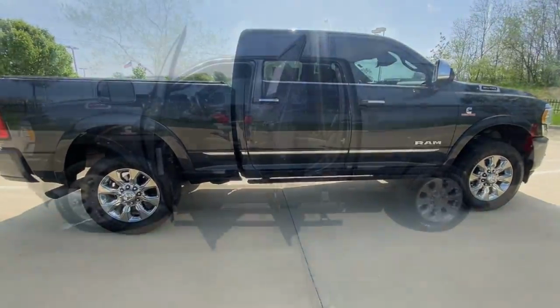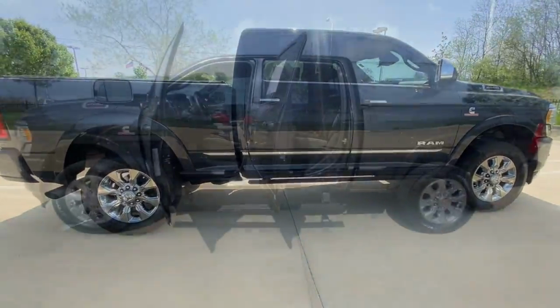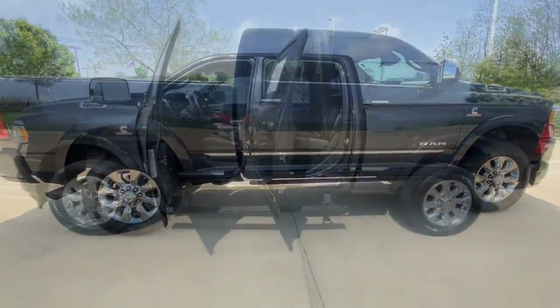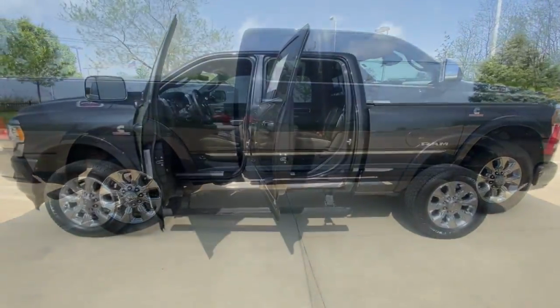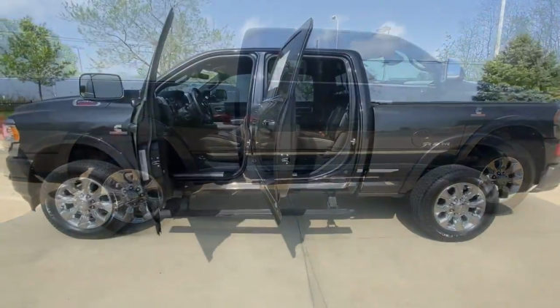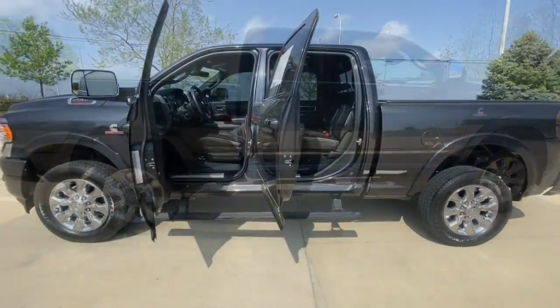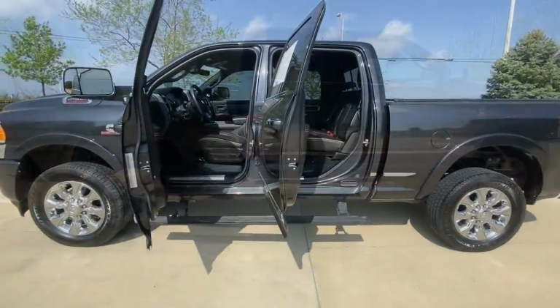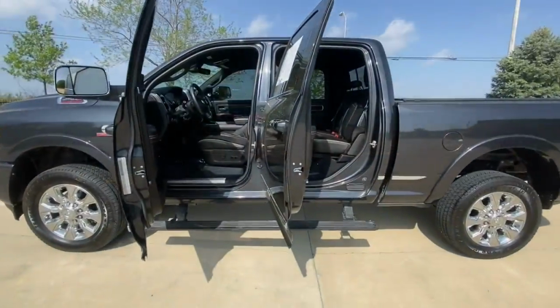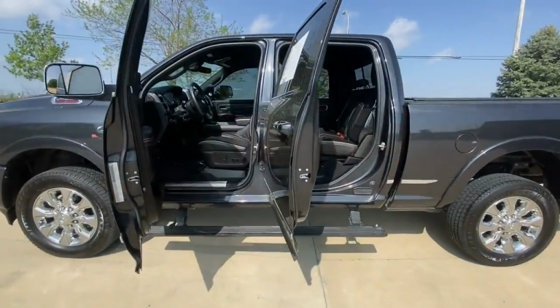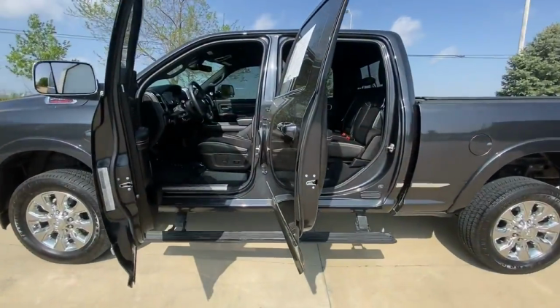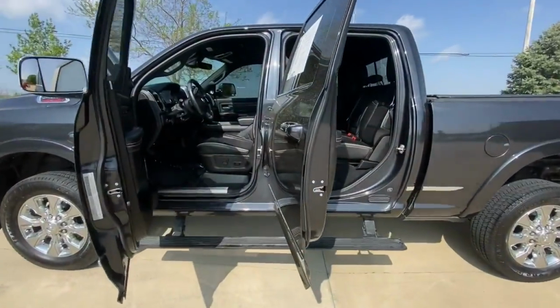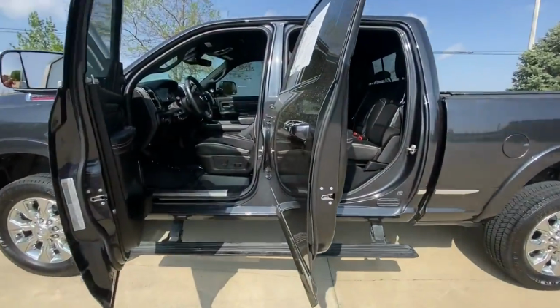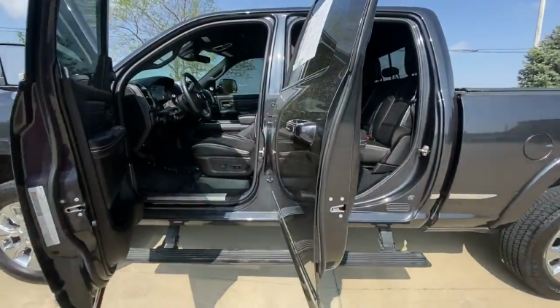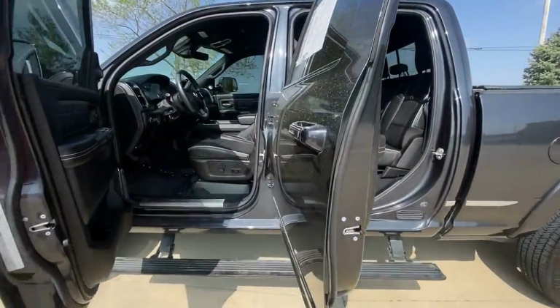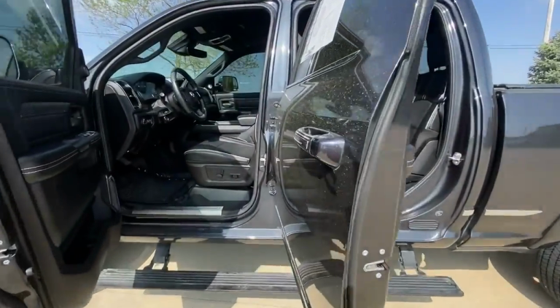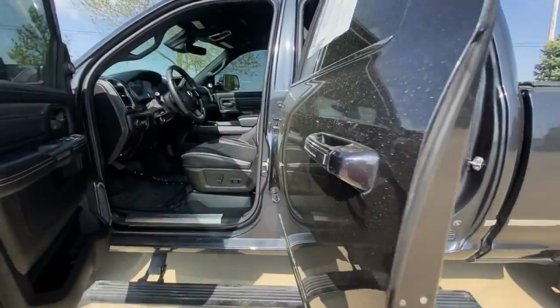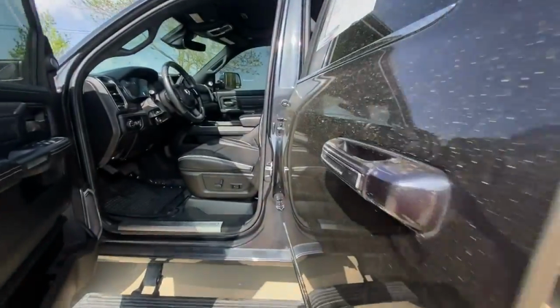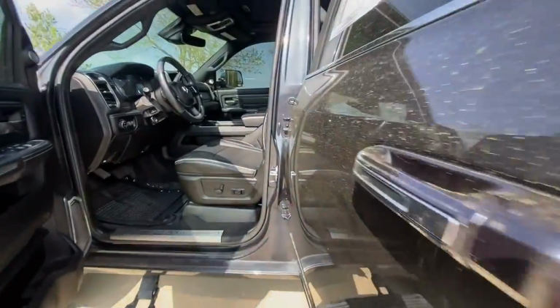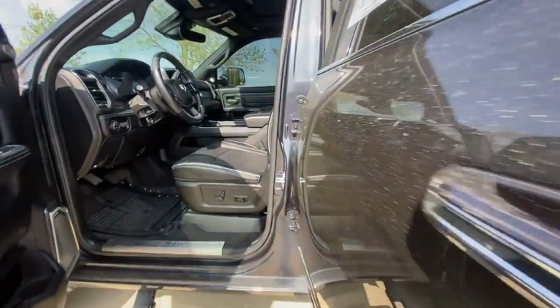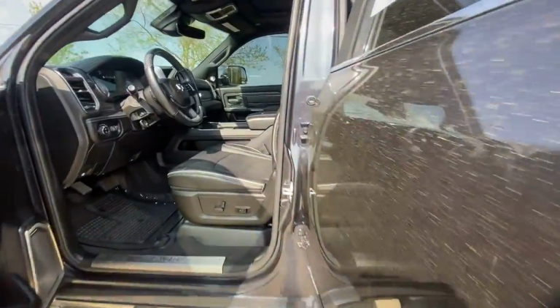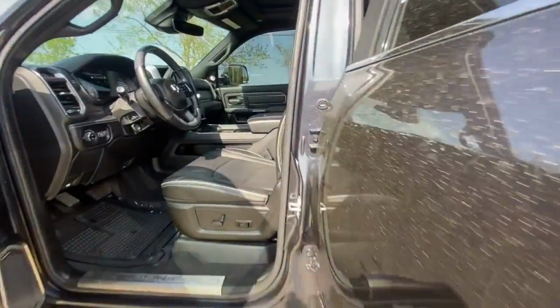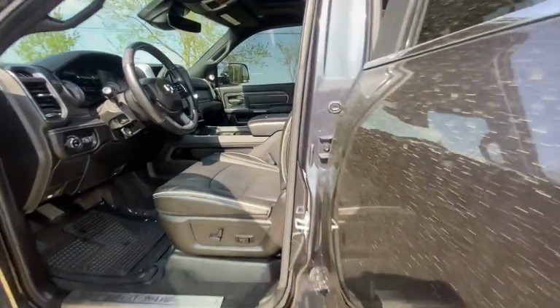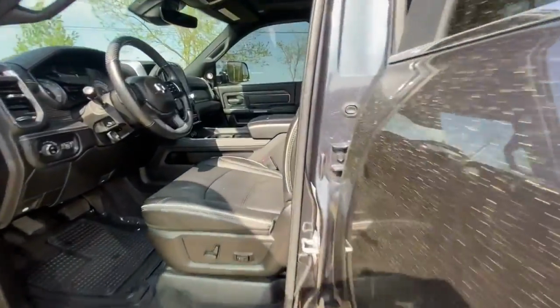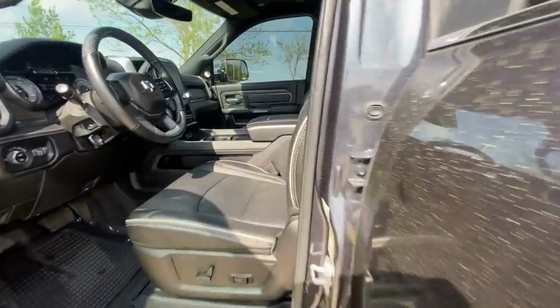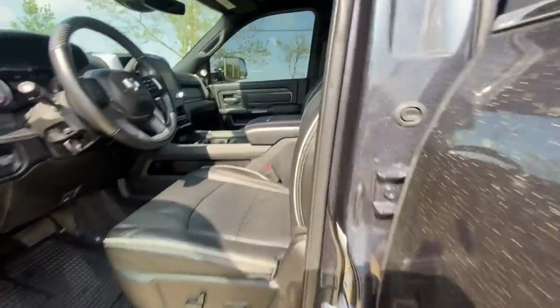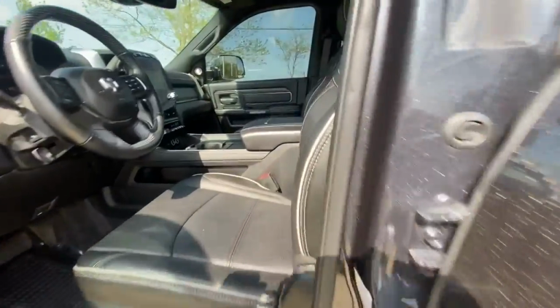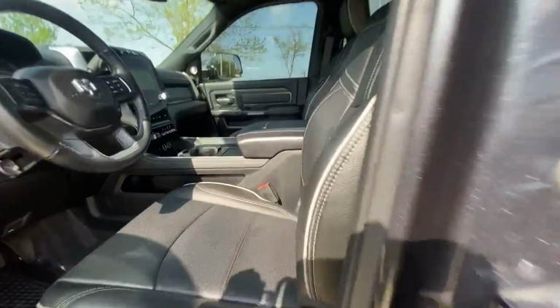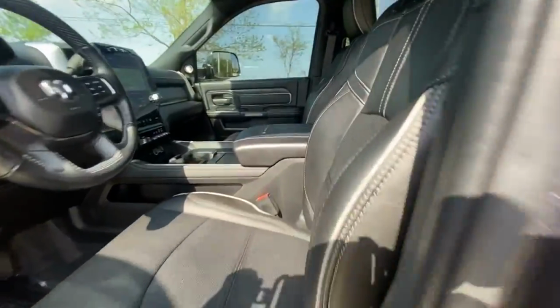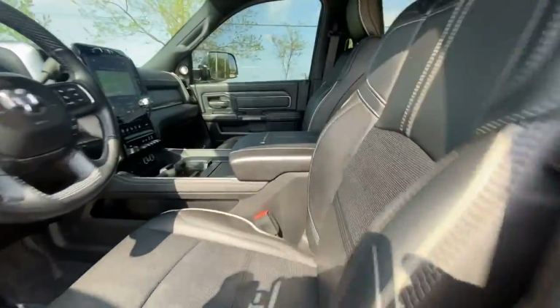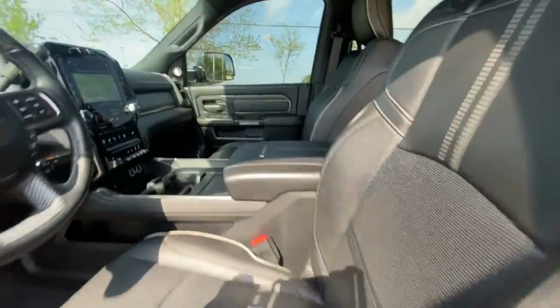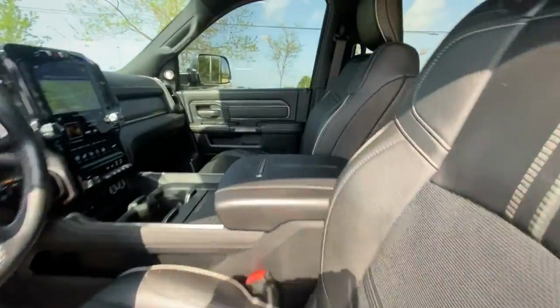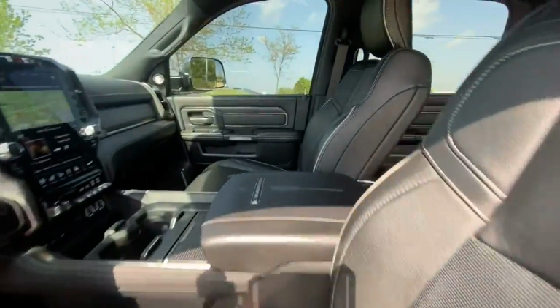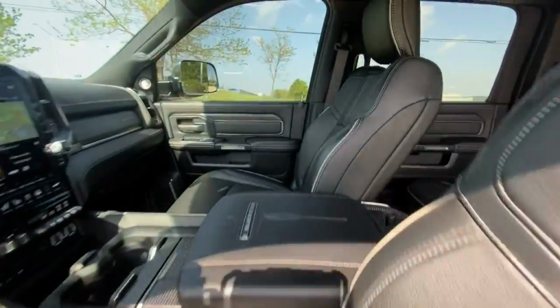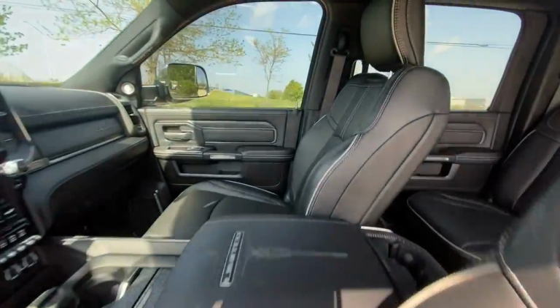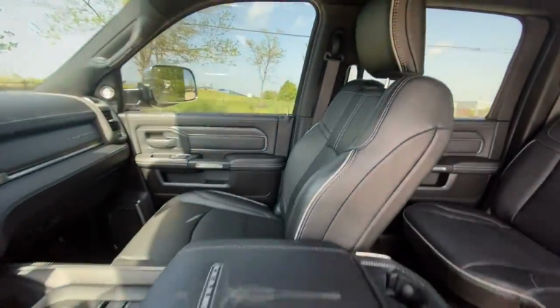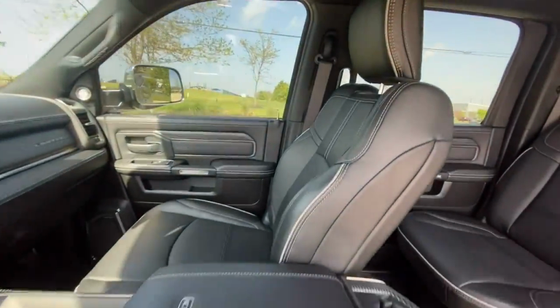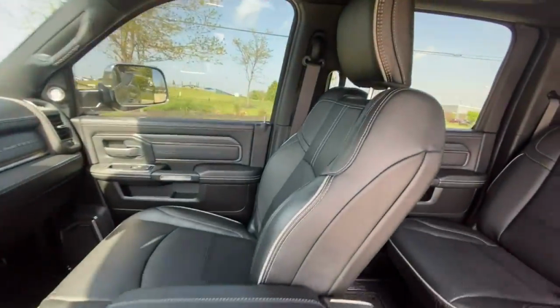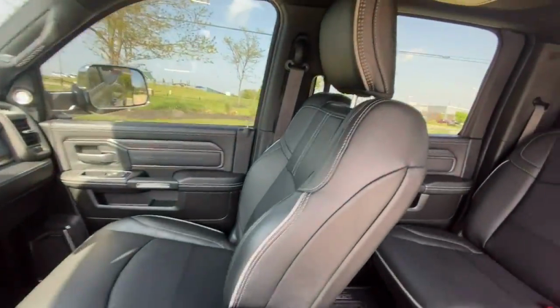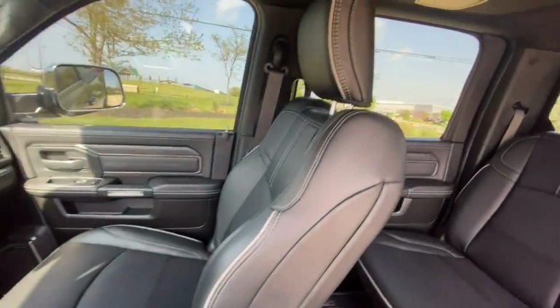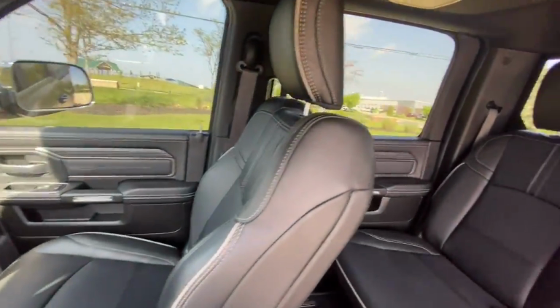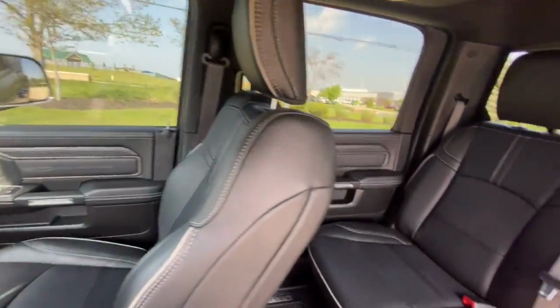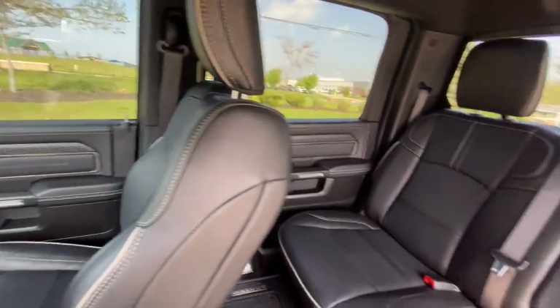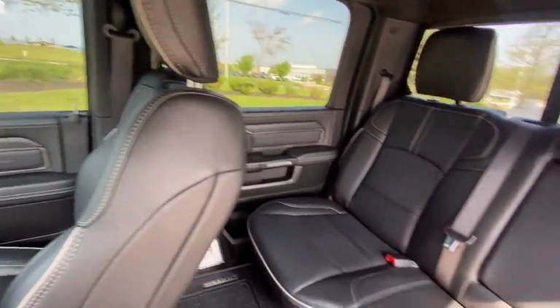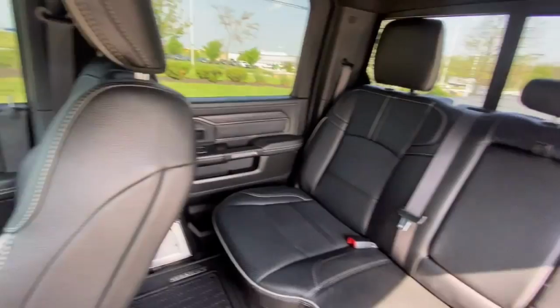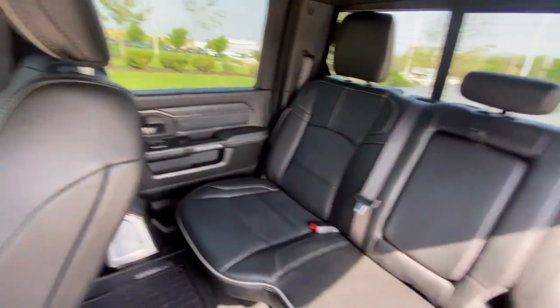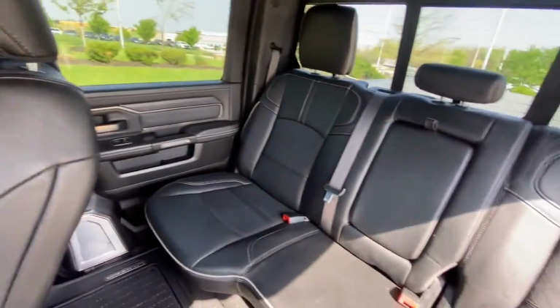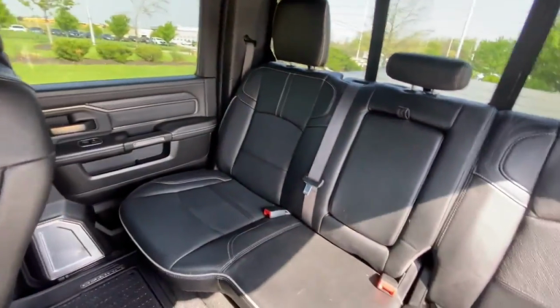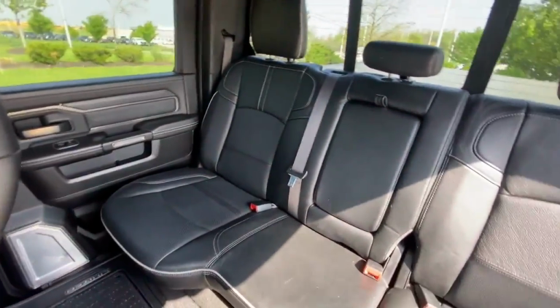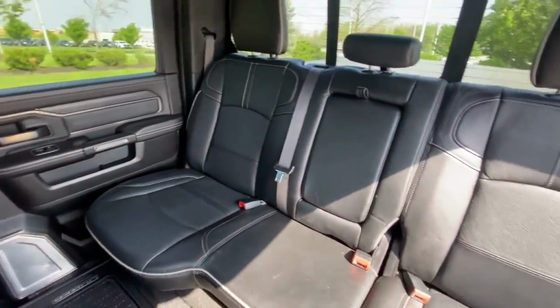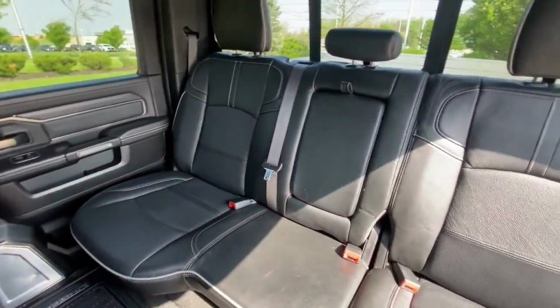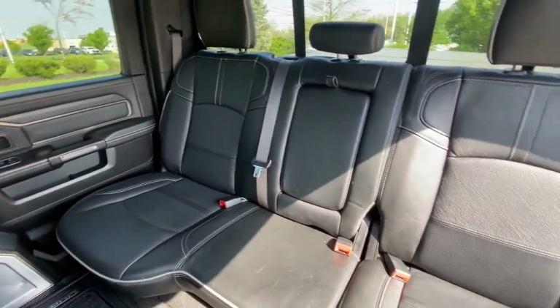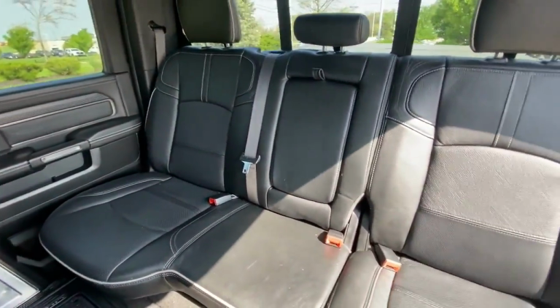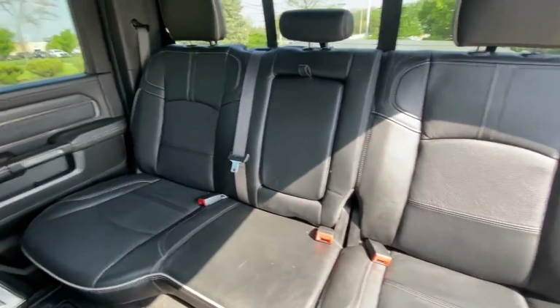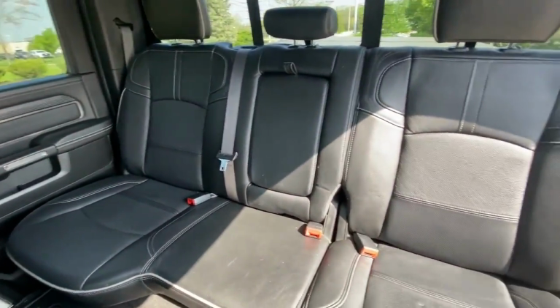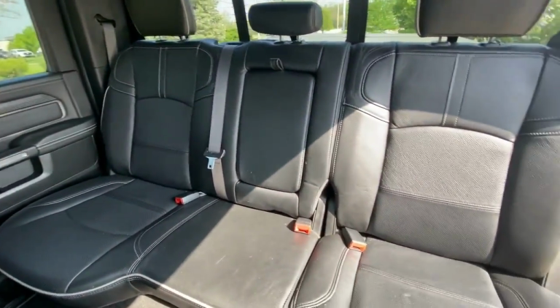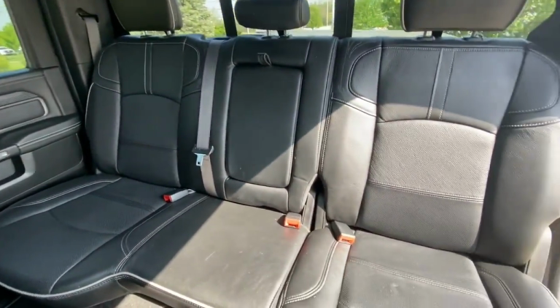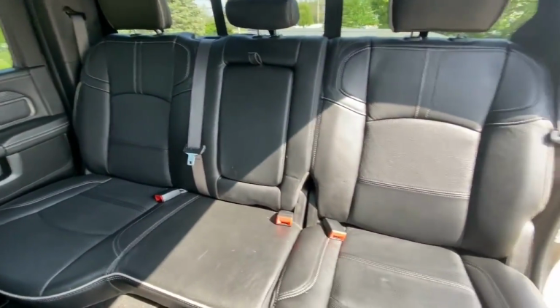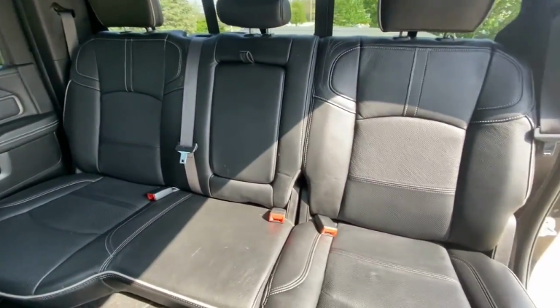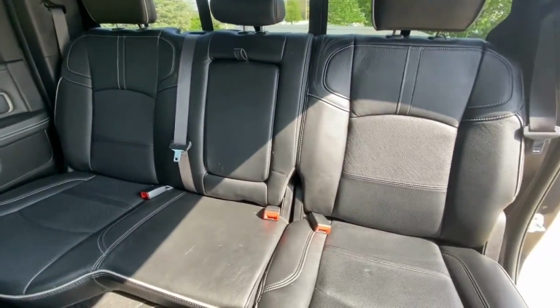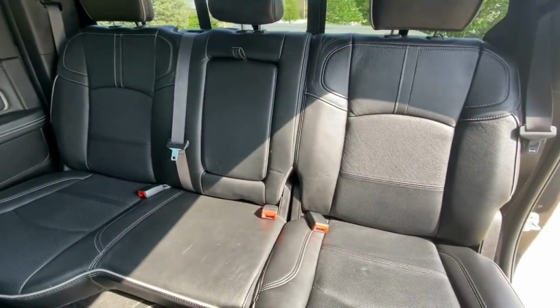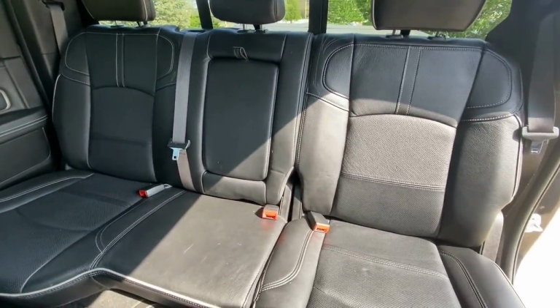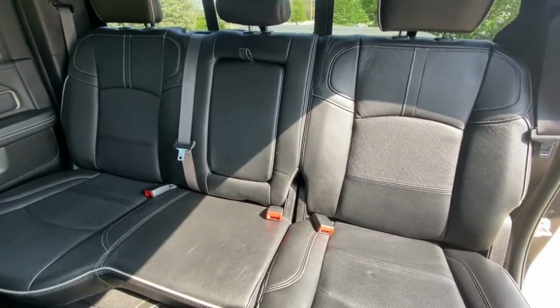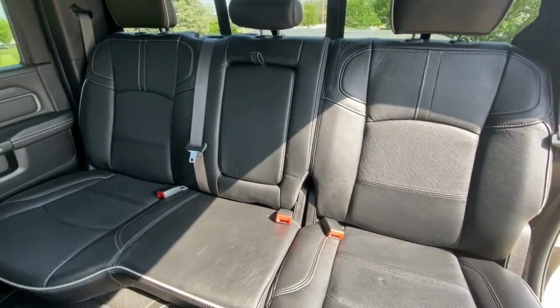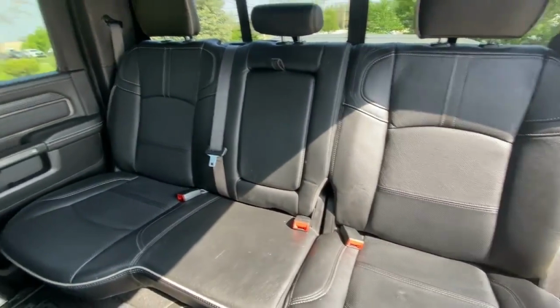Heated mirrors. Comfortable and convenient on the inside, tough as nails on the outside. The Ram 2500.